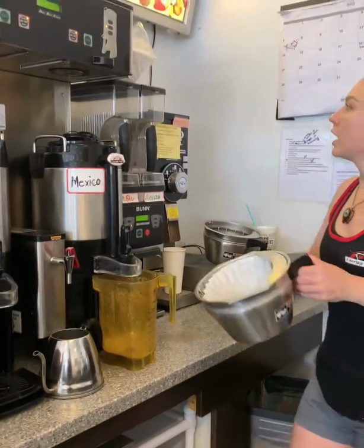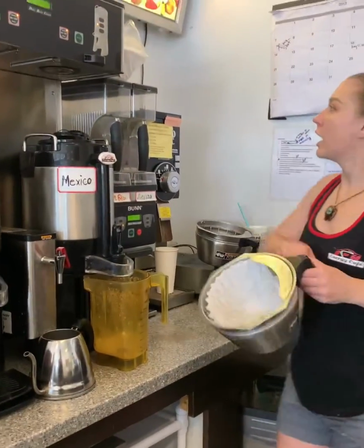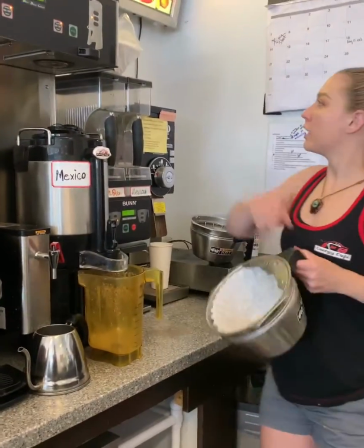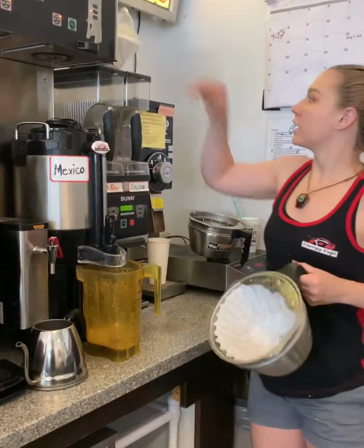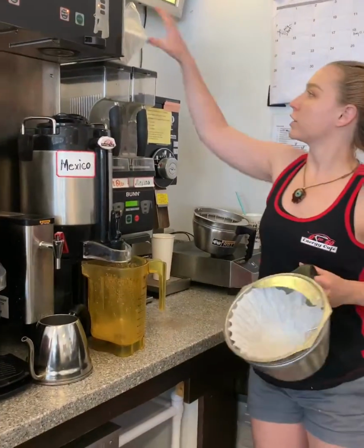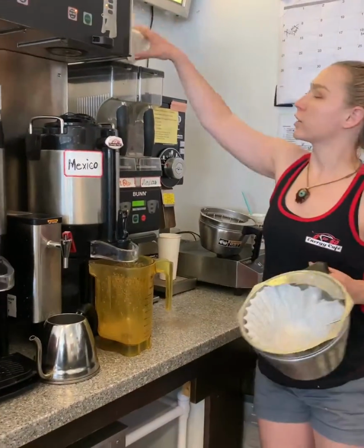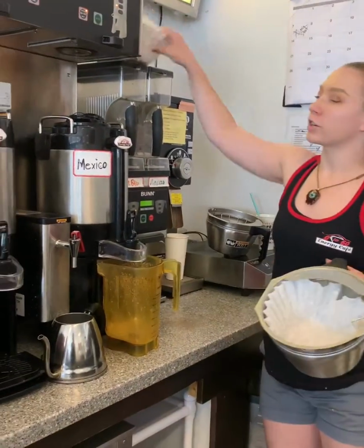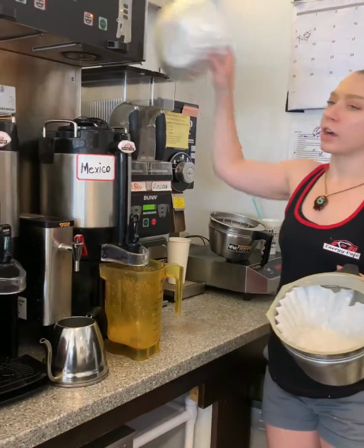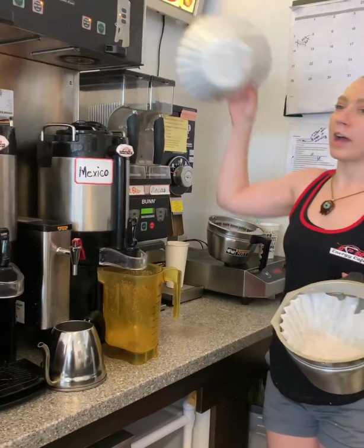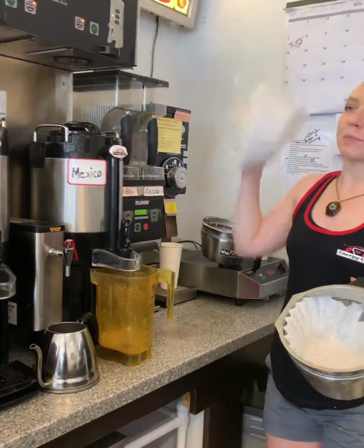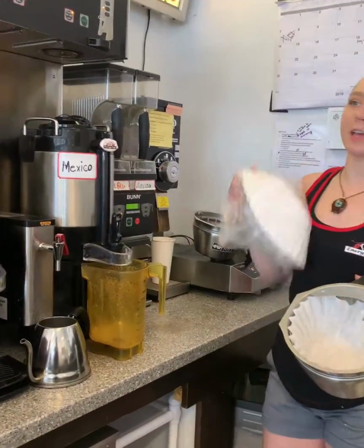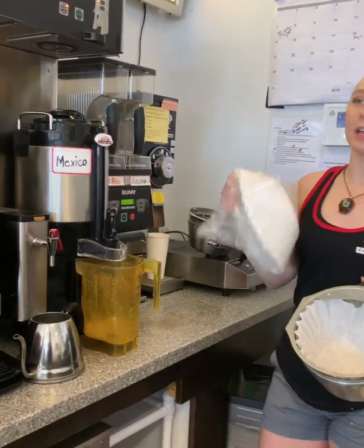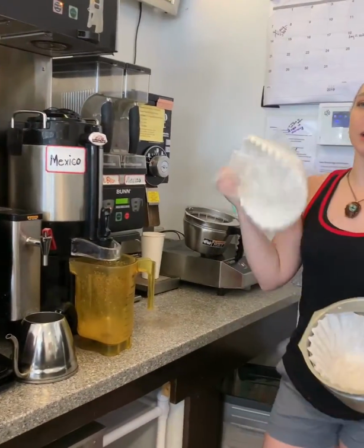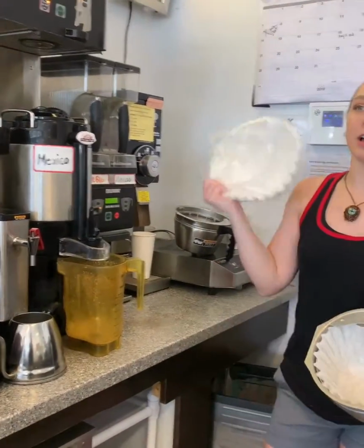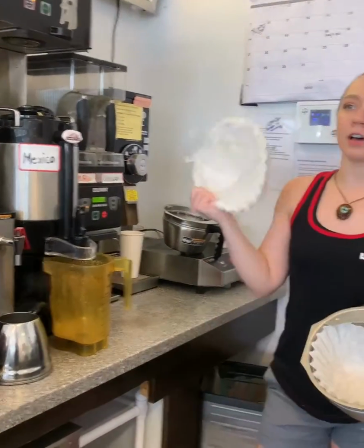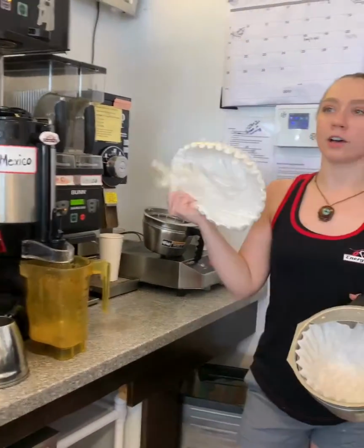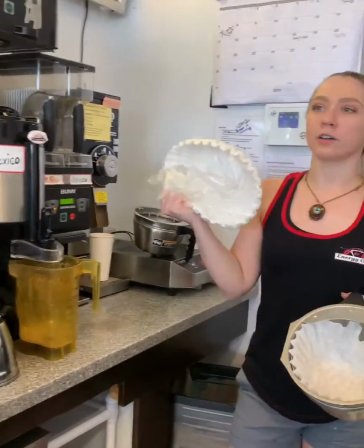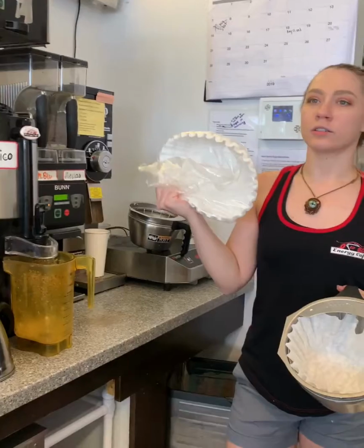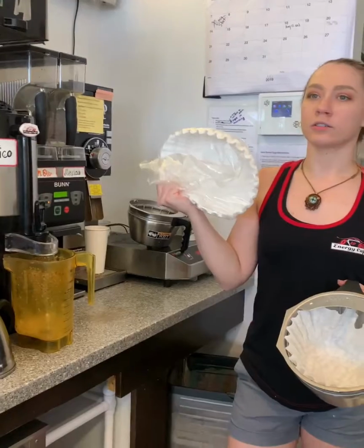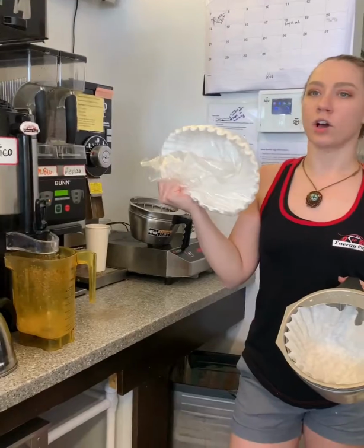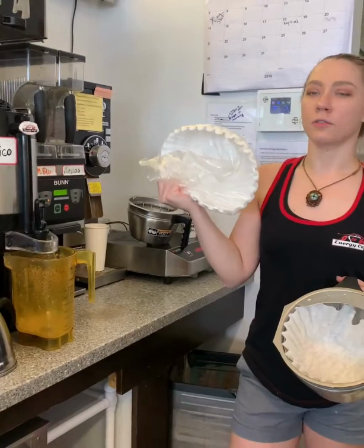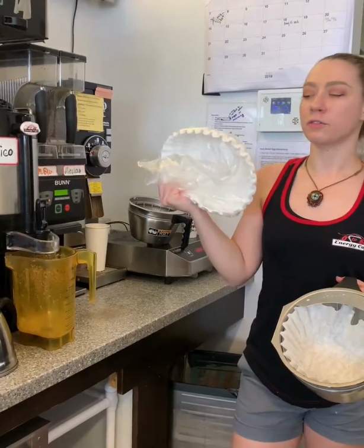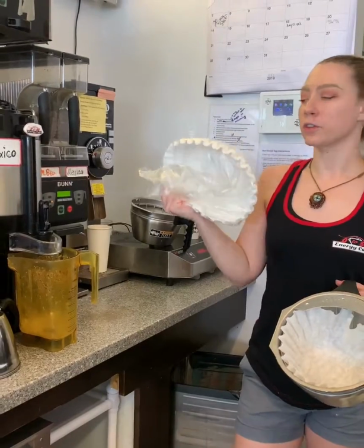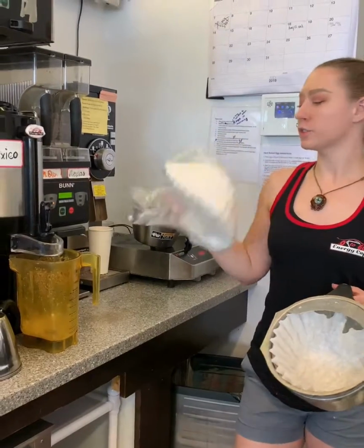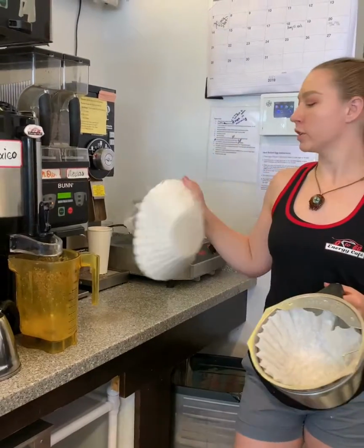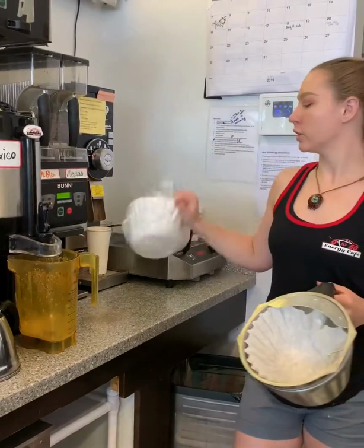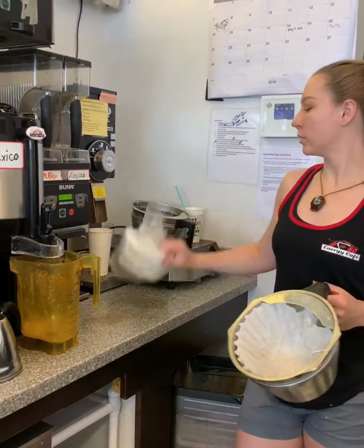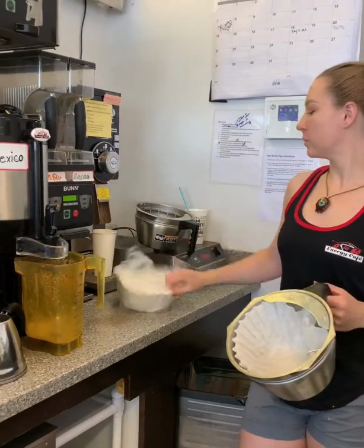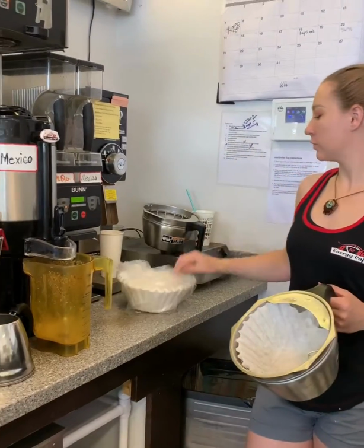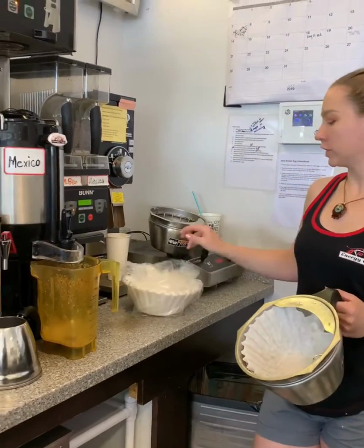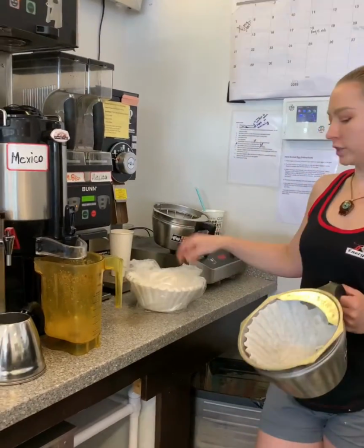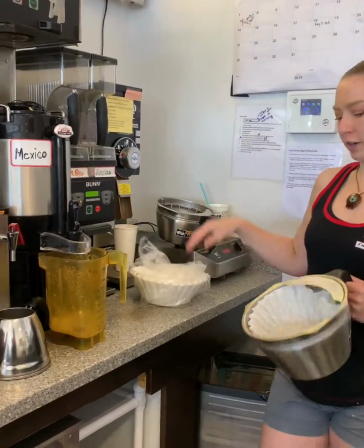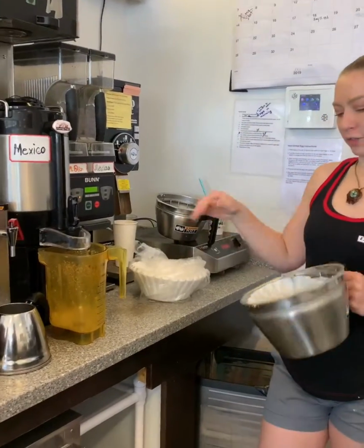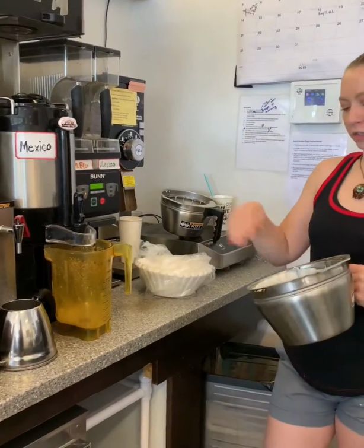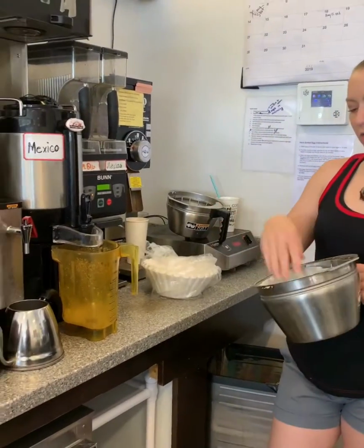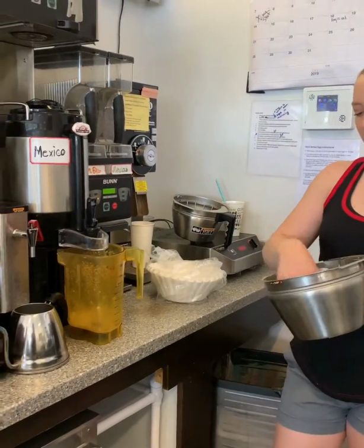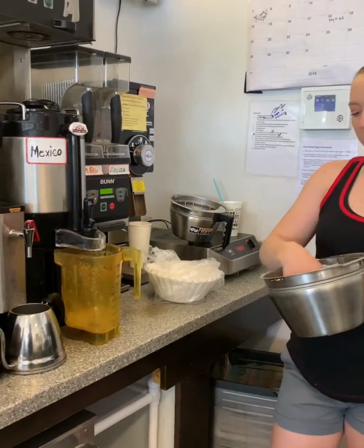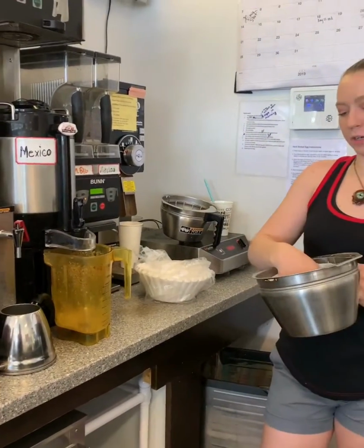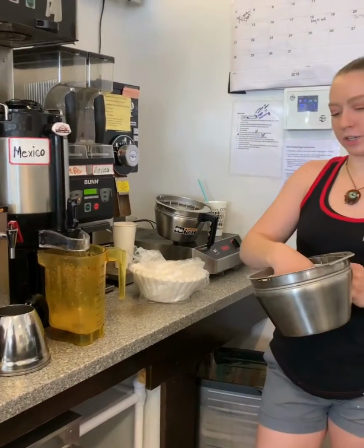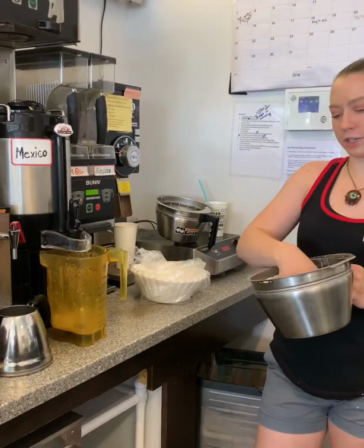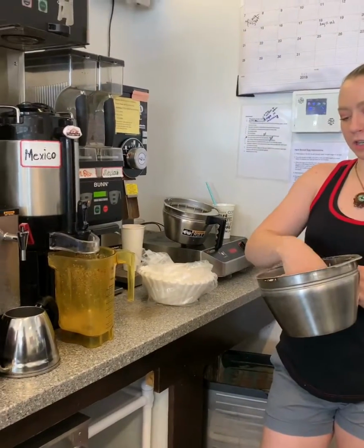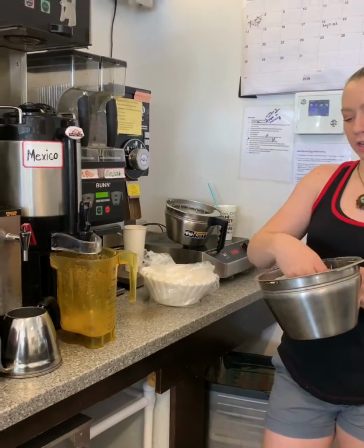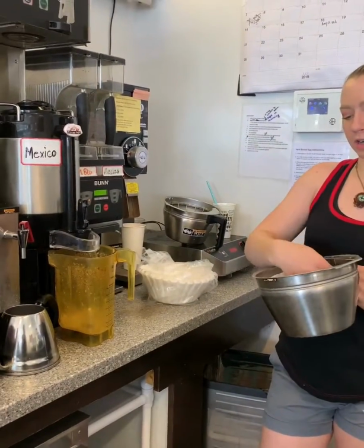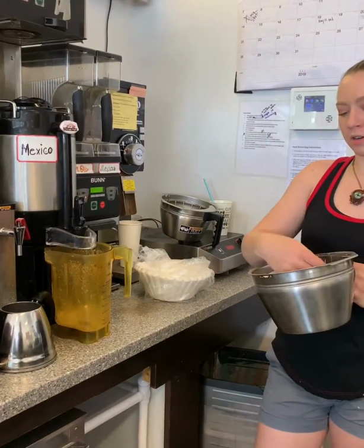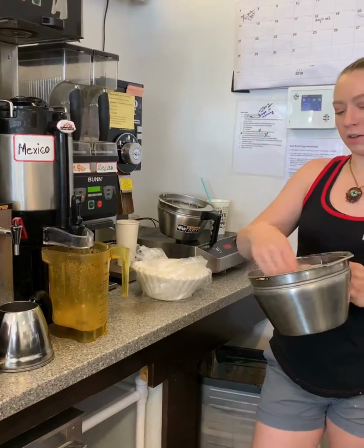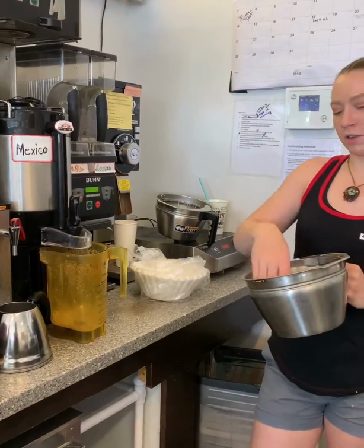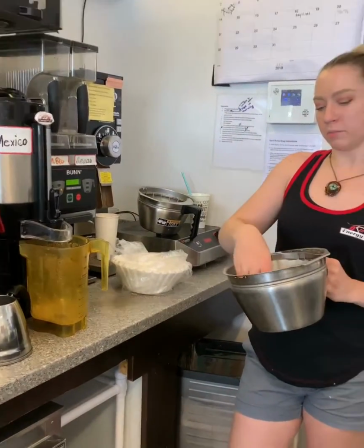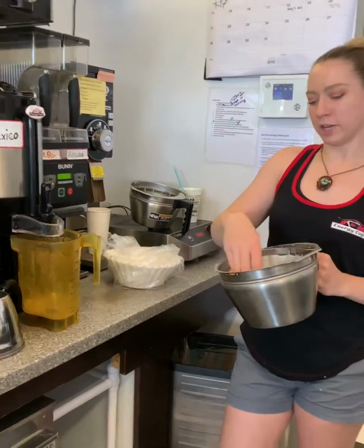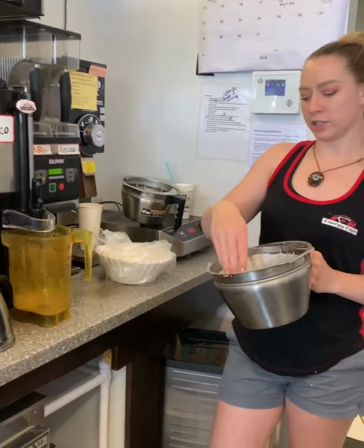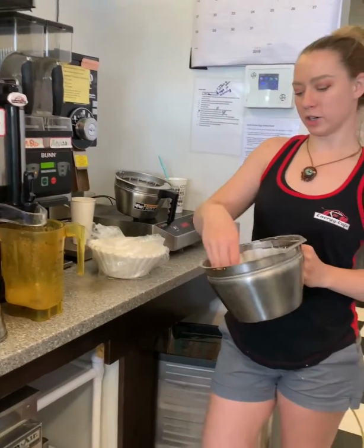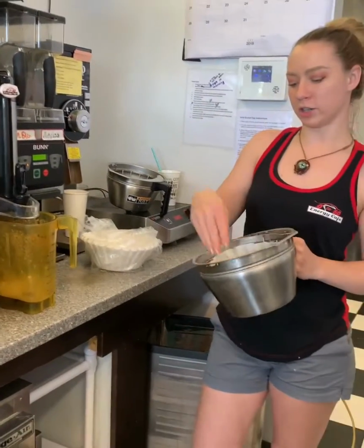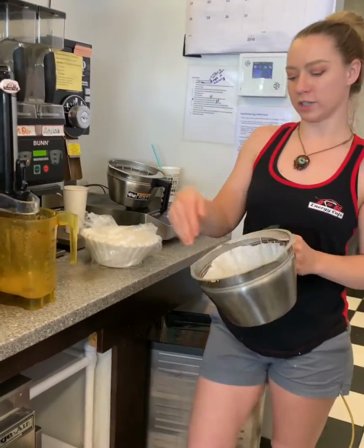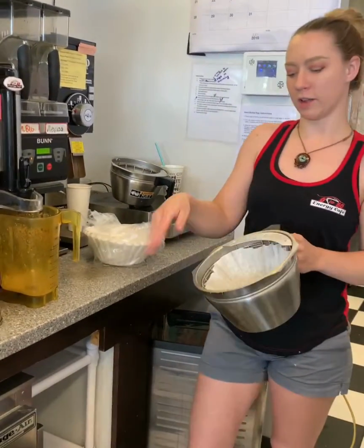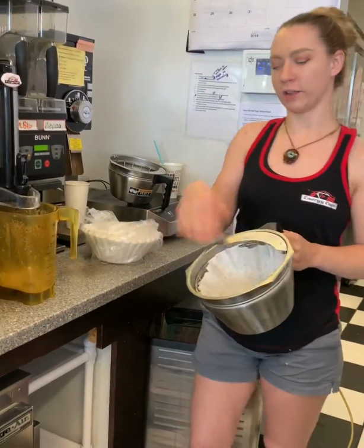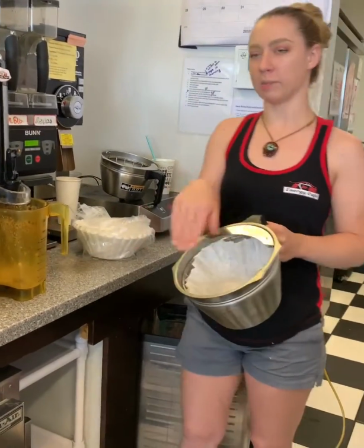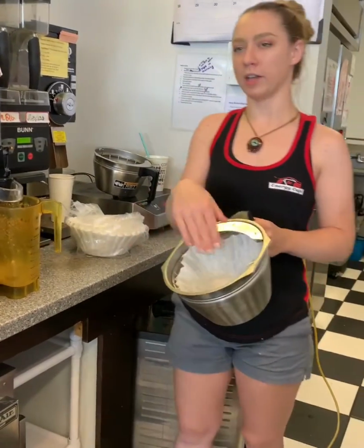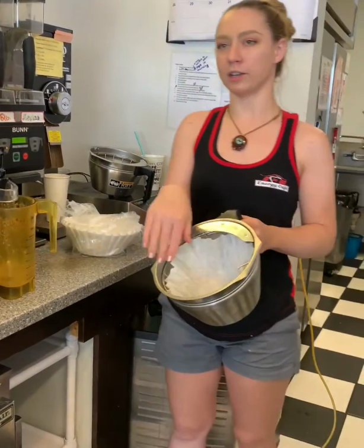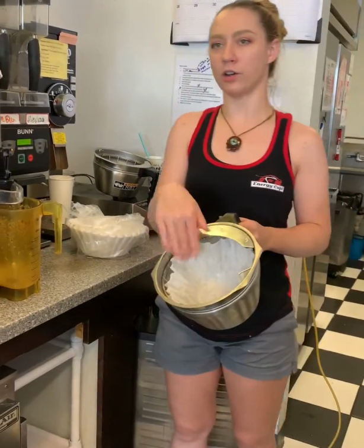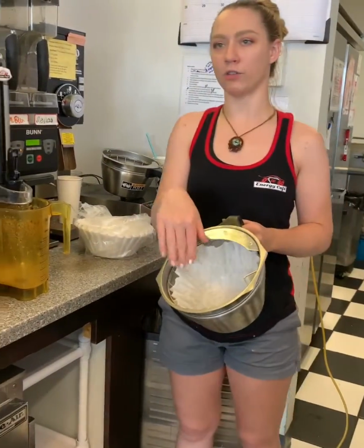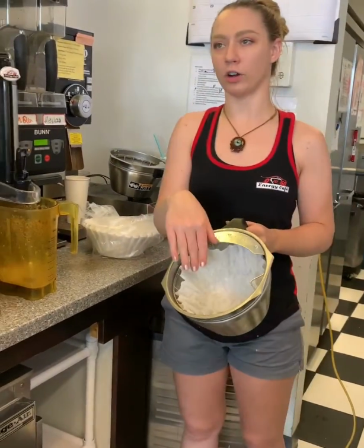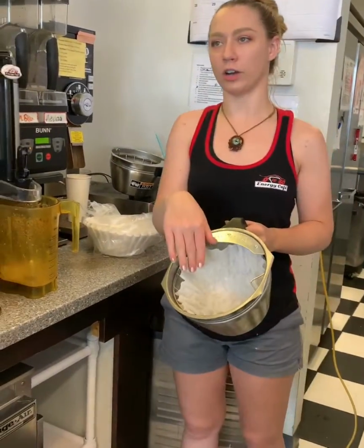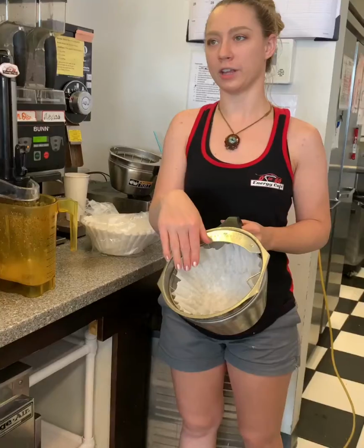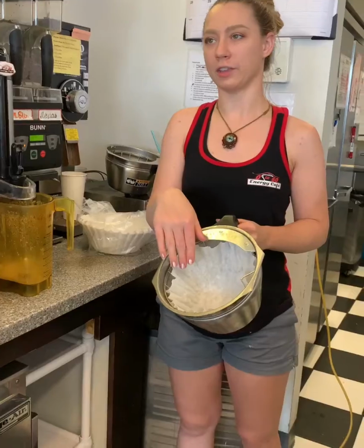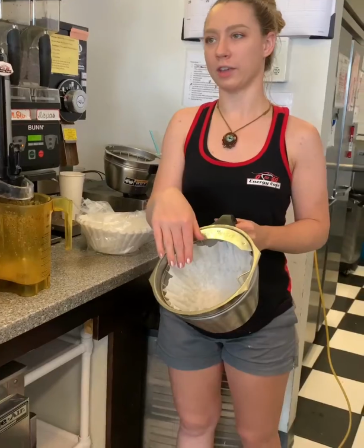Then you're going to grab a coffee filter. You just take a filter out and put it in here. Make sure it's not bending over or anything.